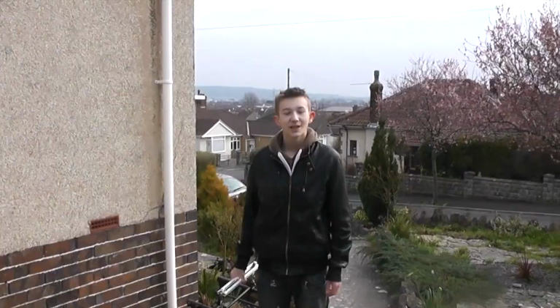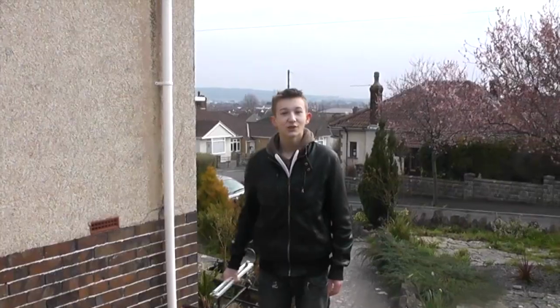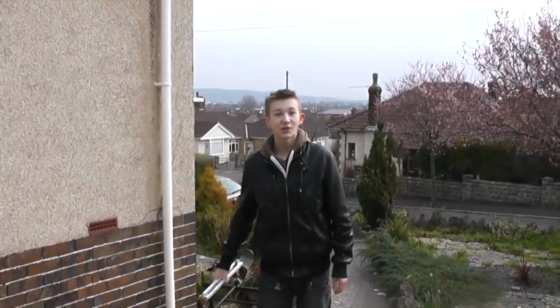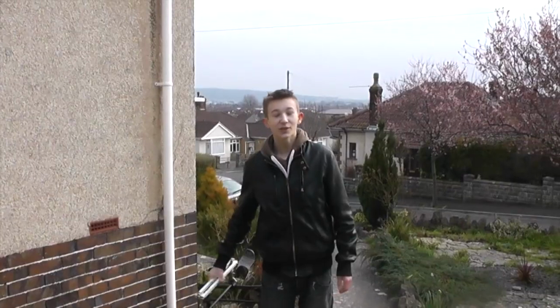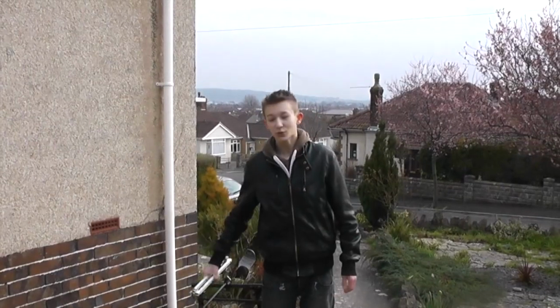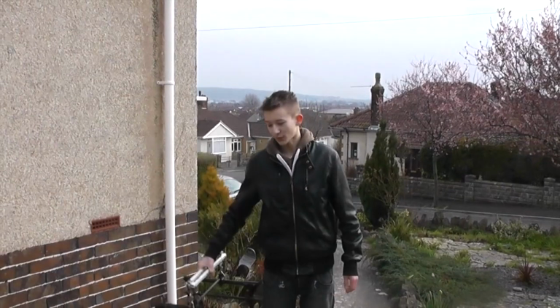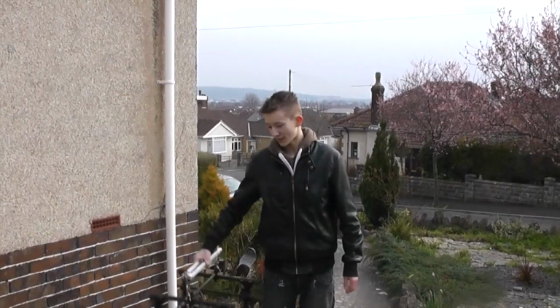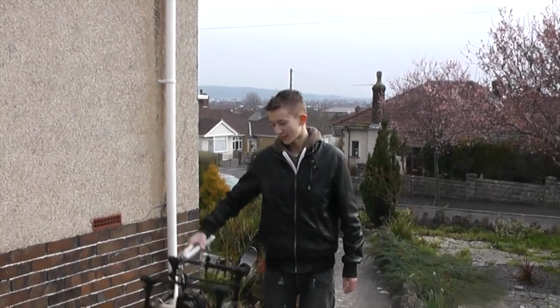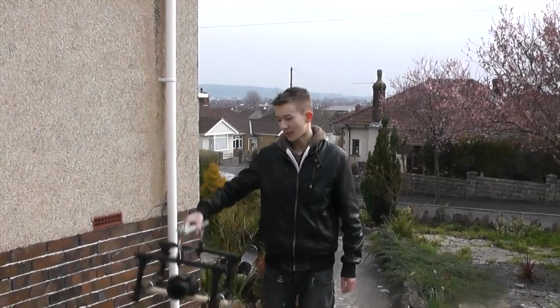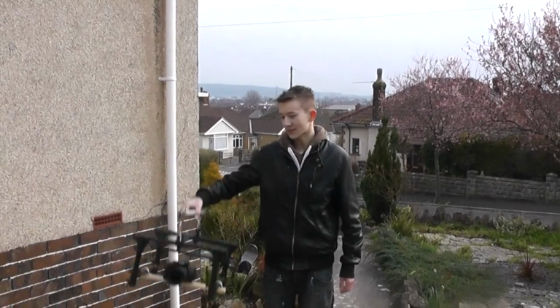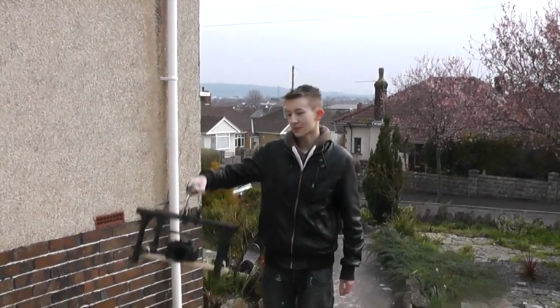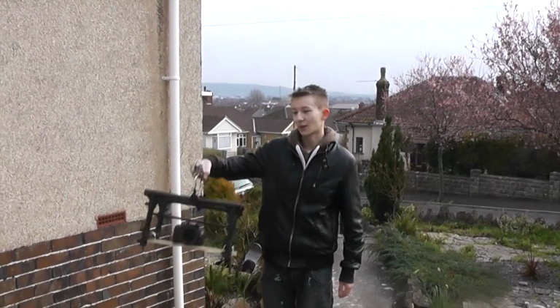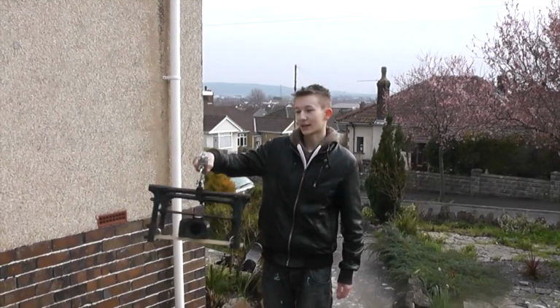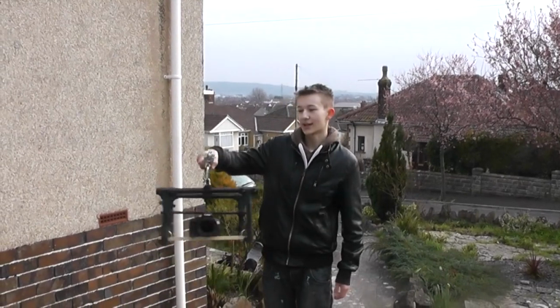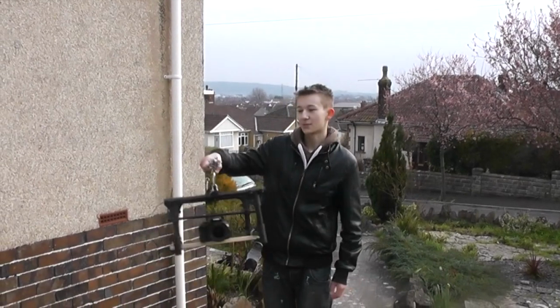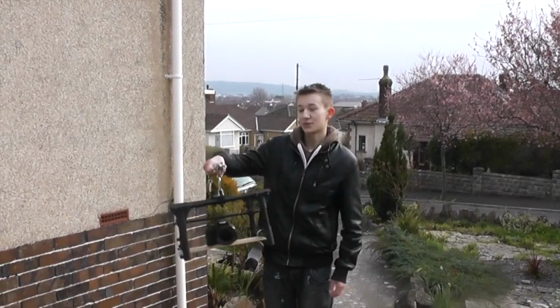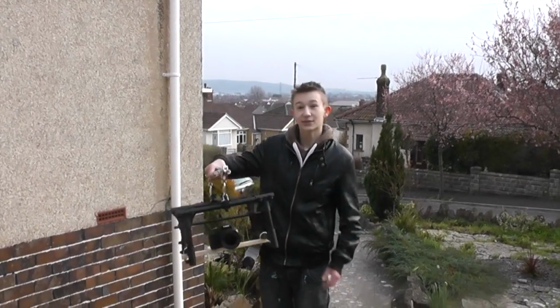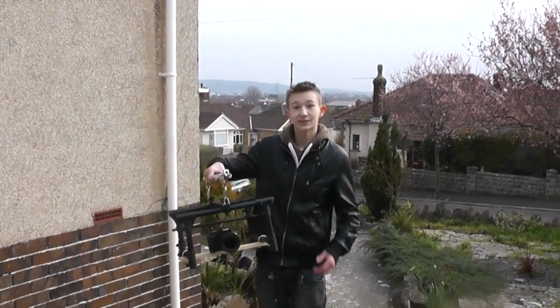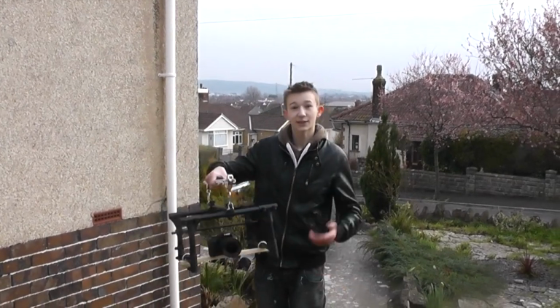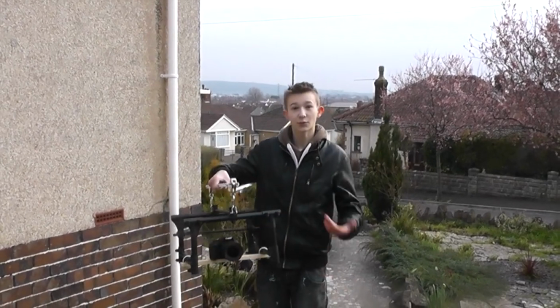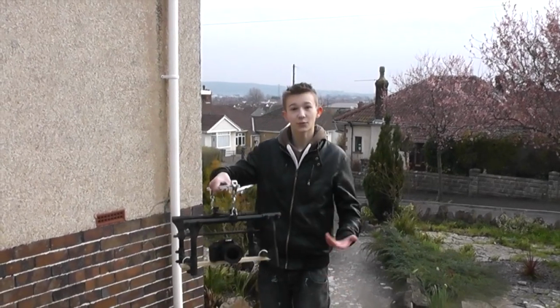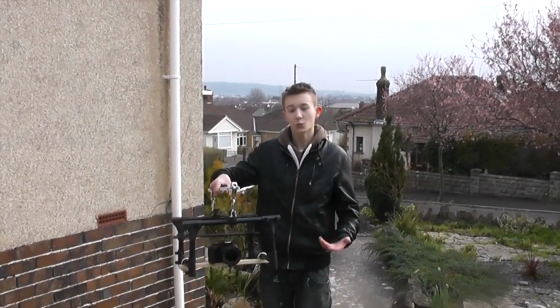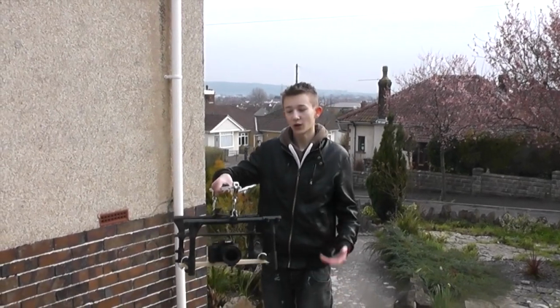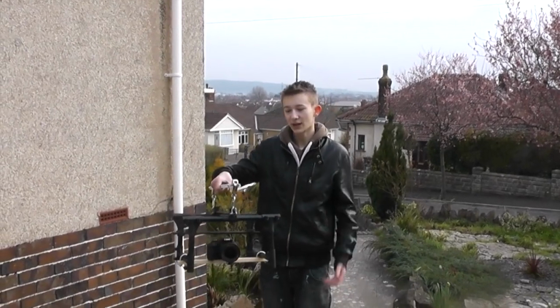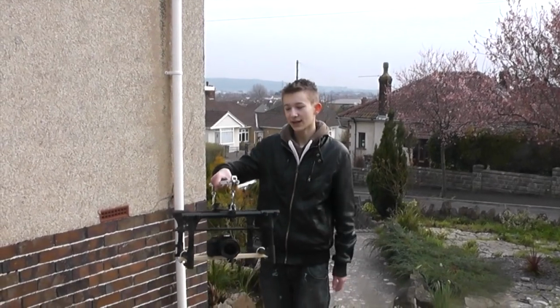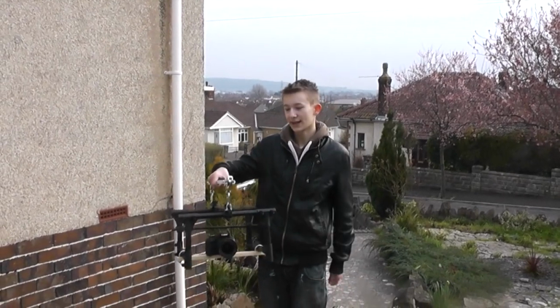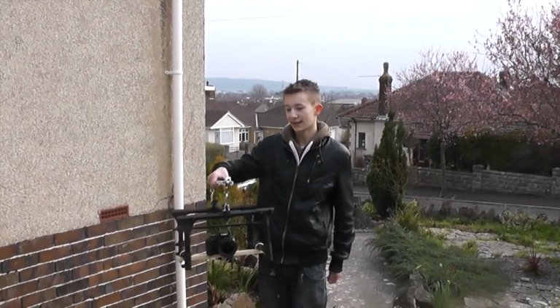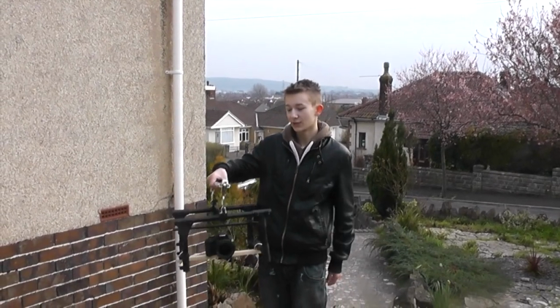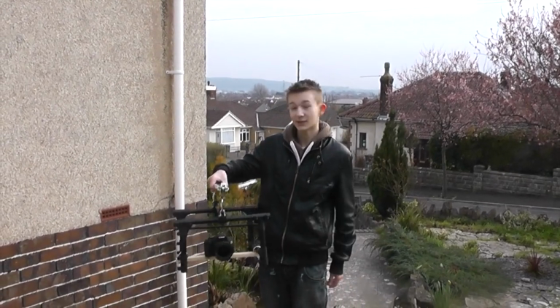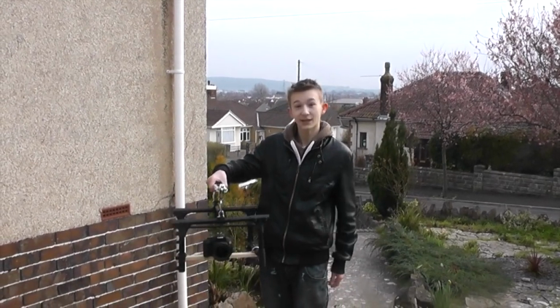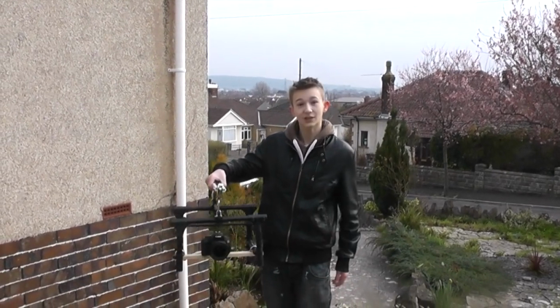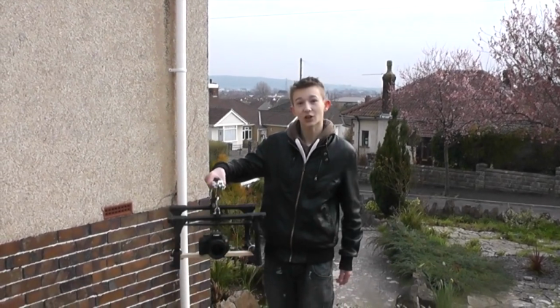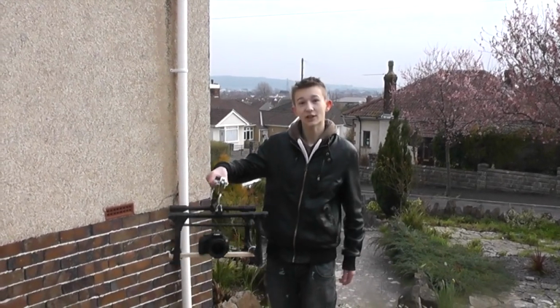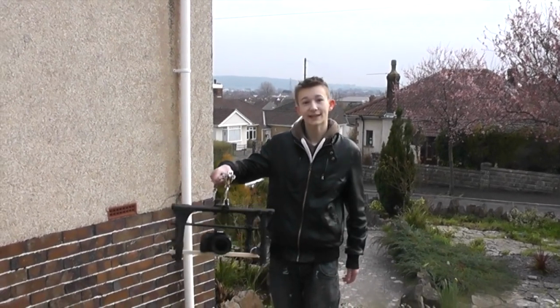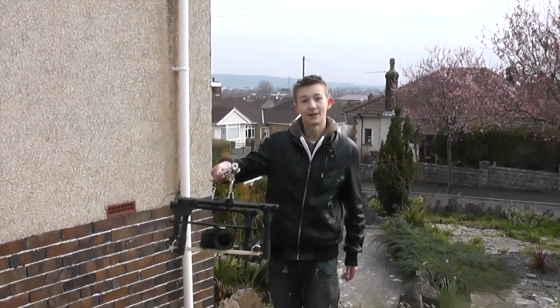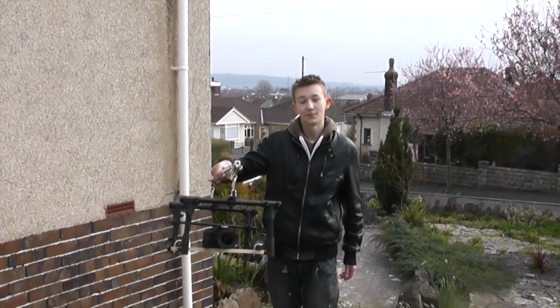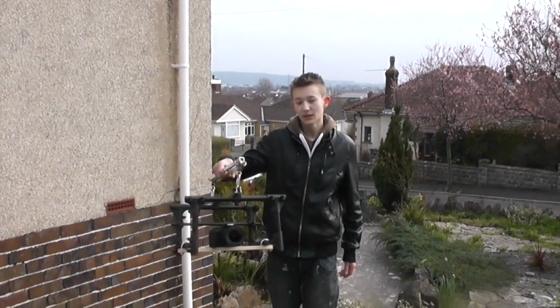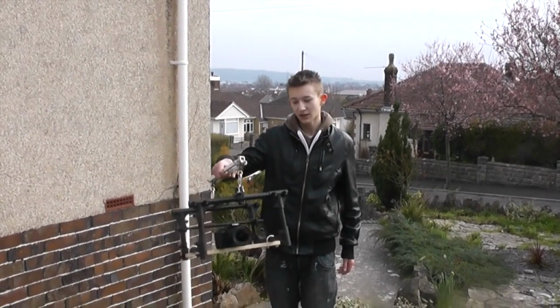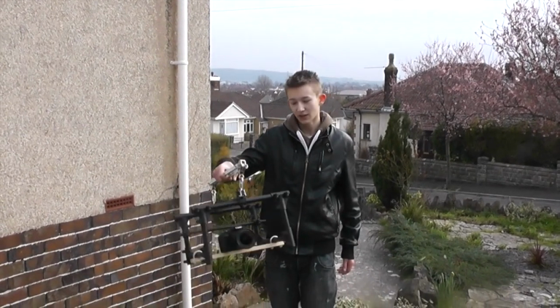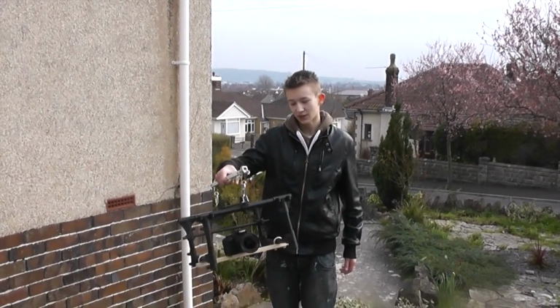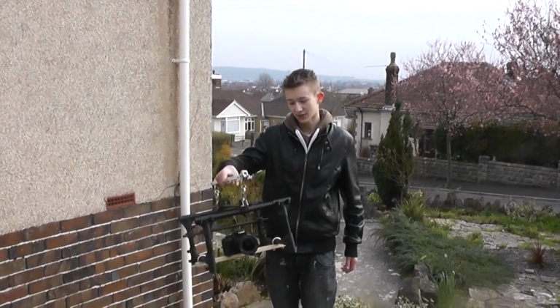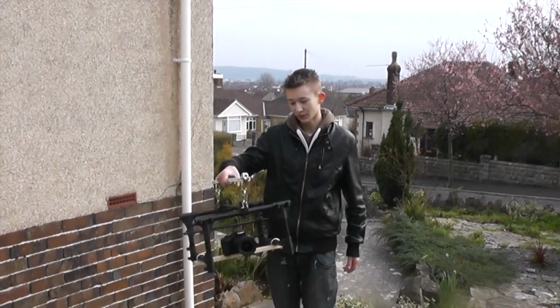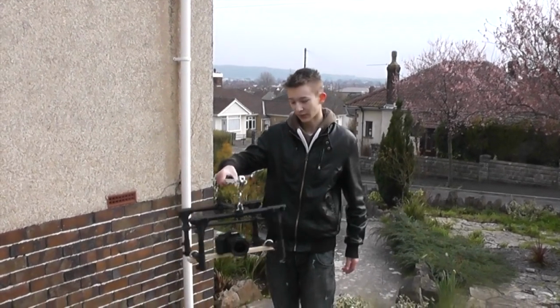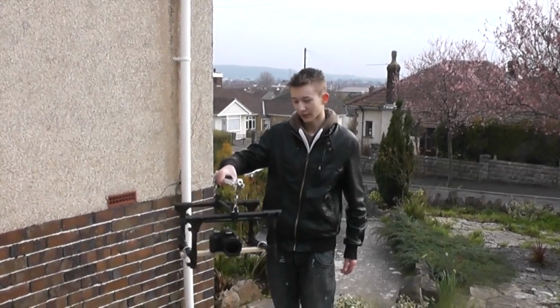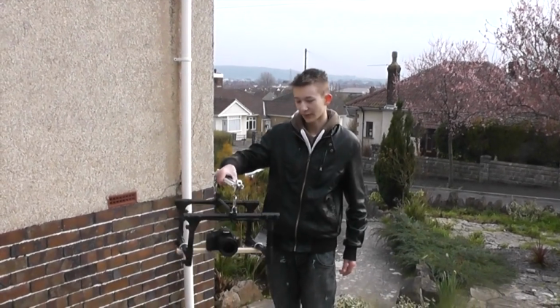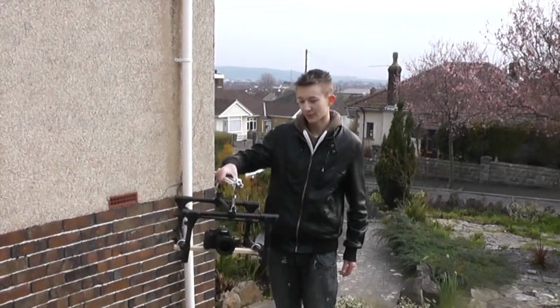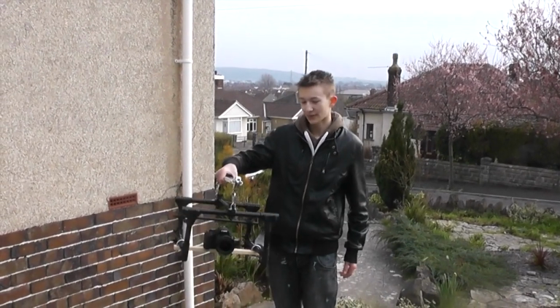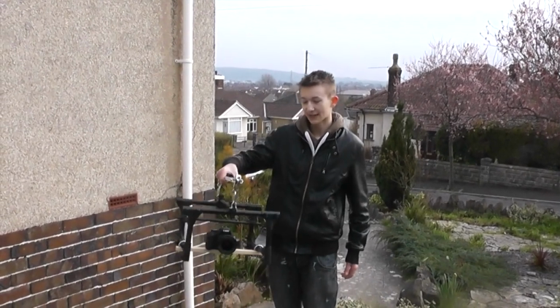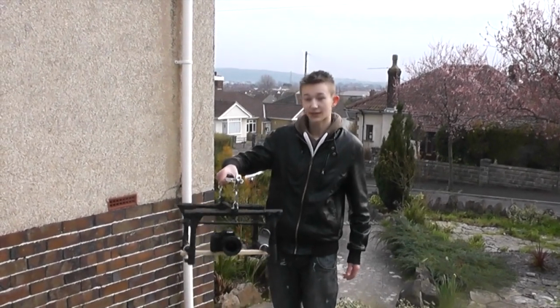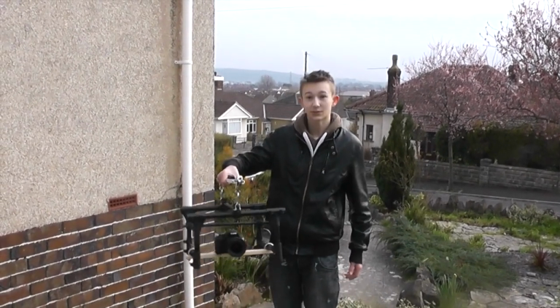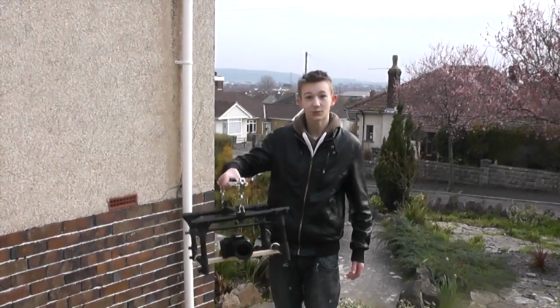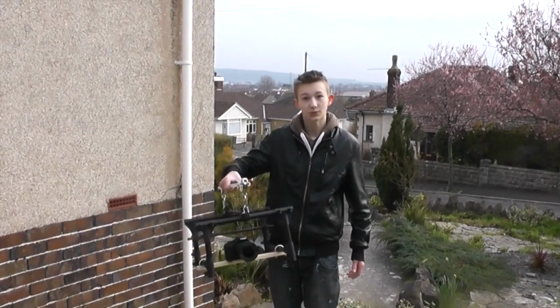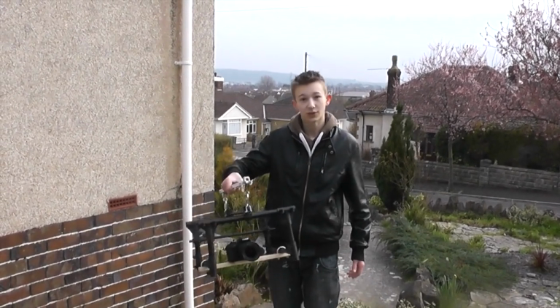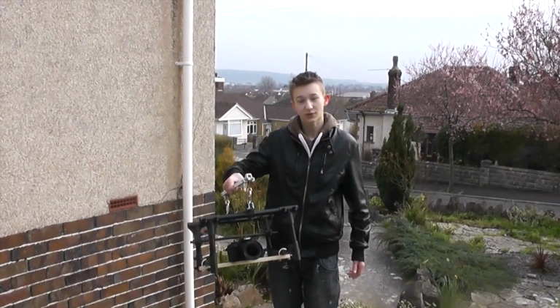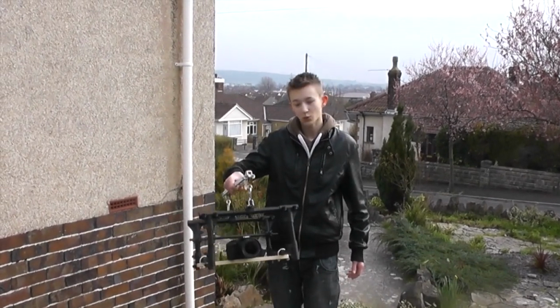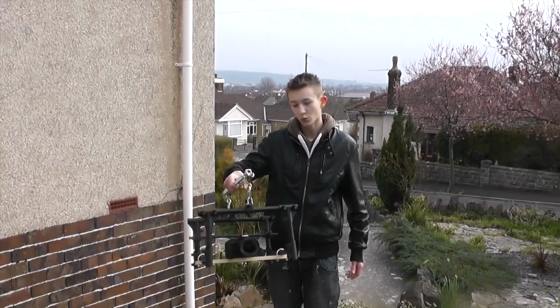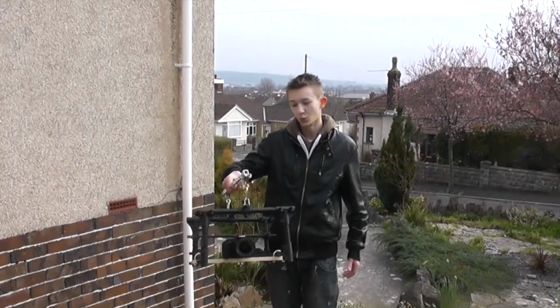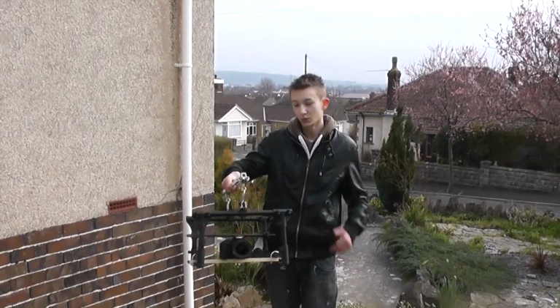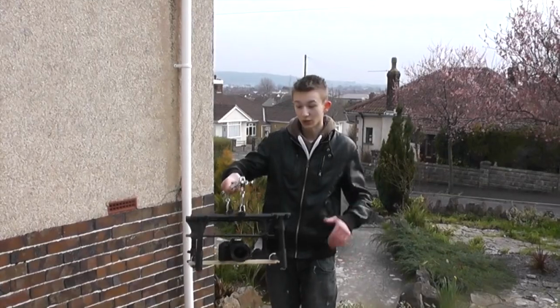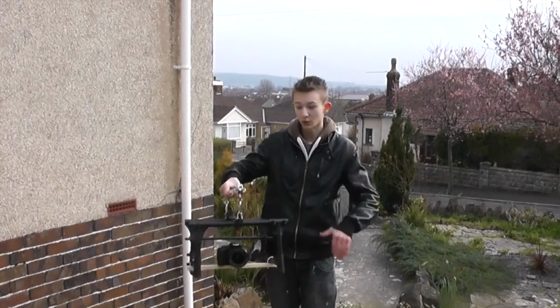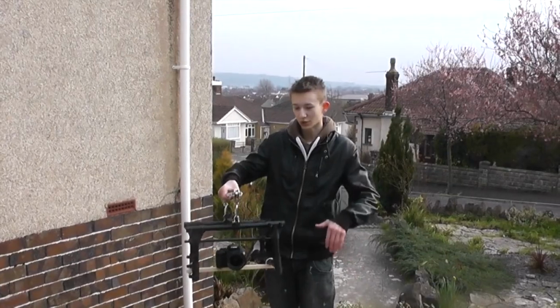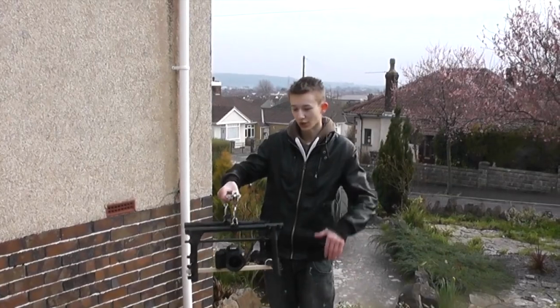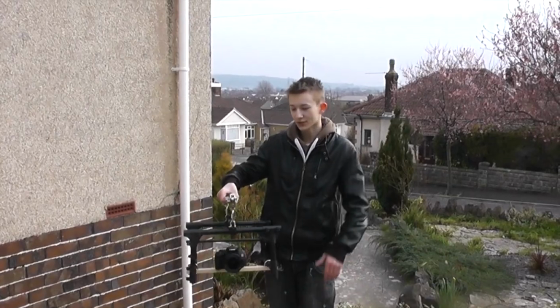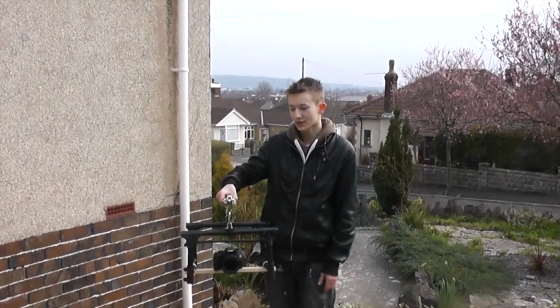The other cool thing about the zipline cam is you can take it off the wire and use it as a glide cam — so running around with it, getting some nice cool low shots.